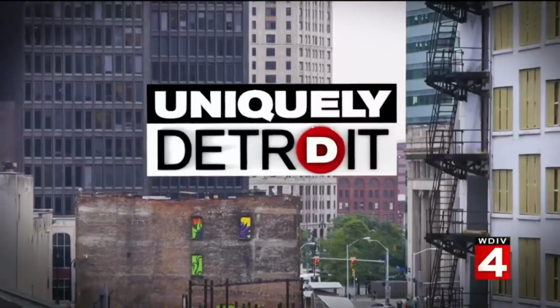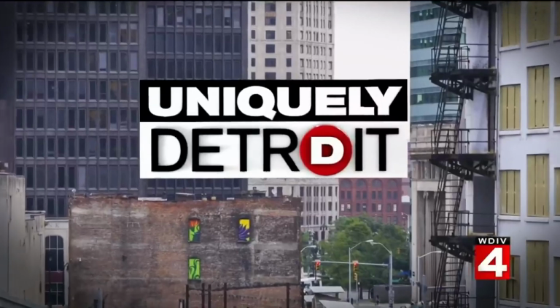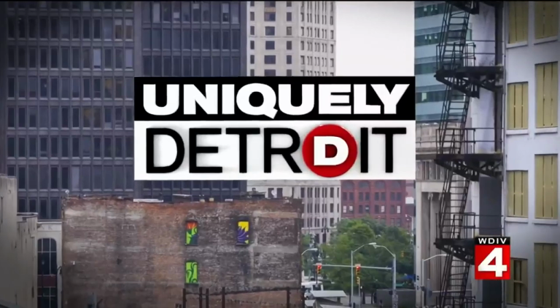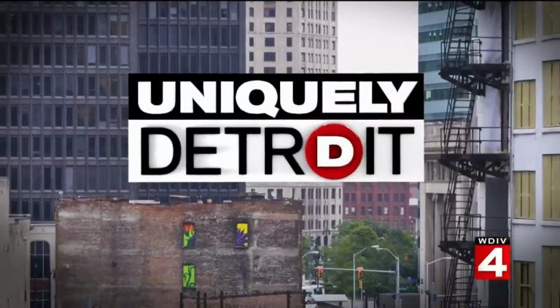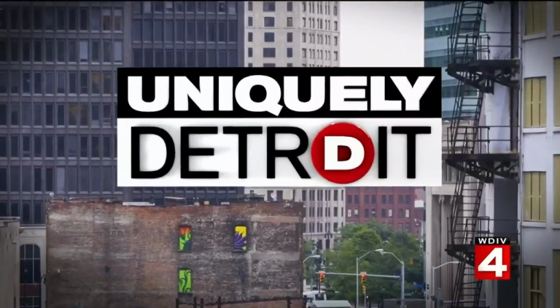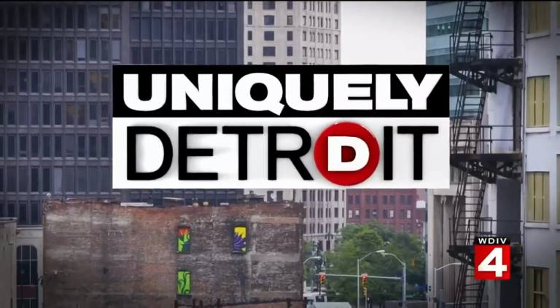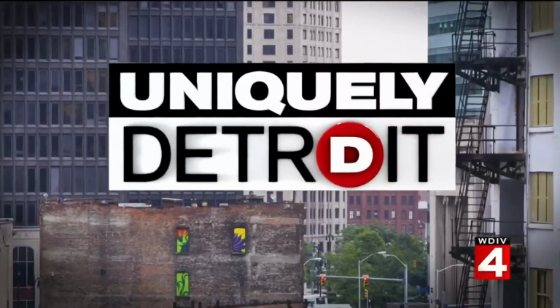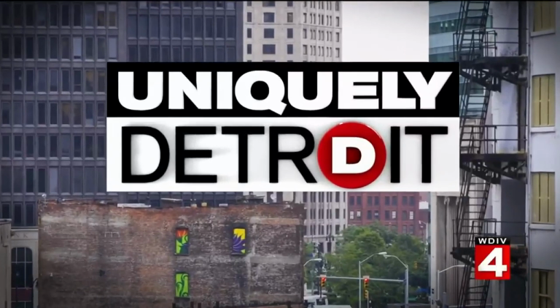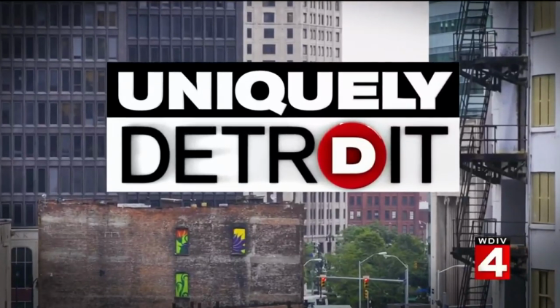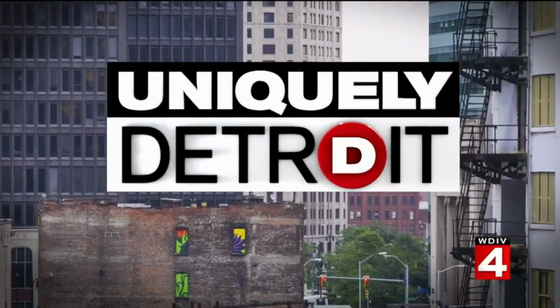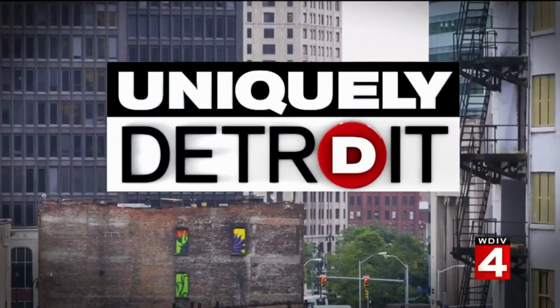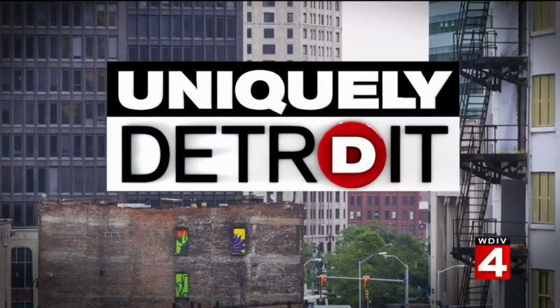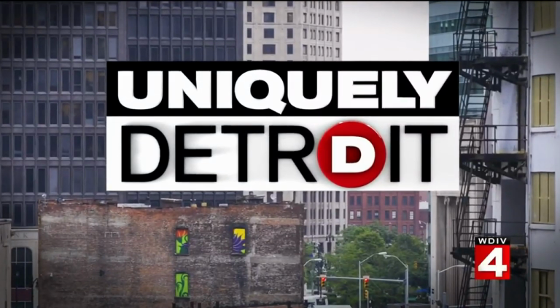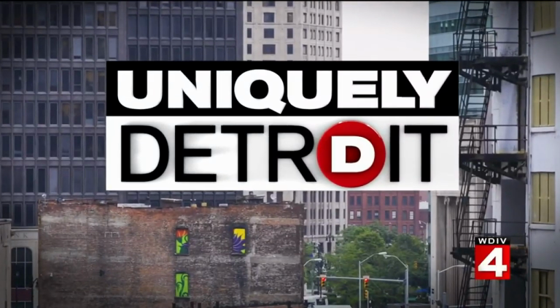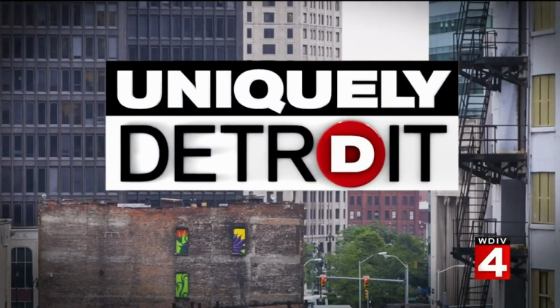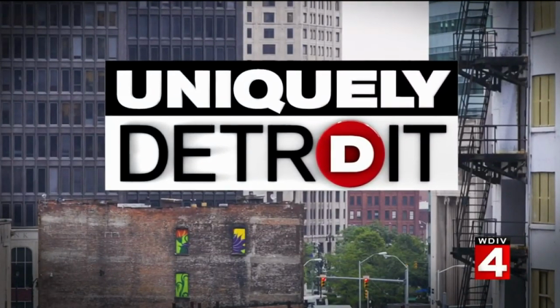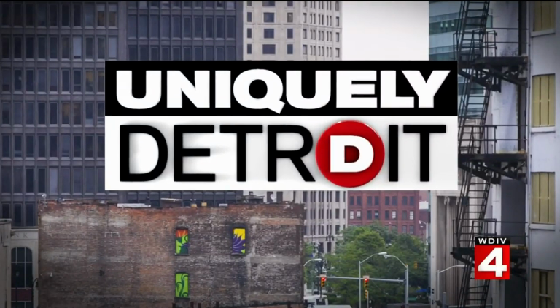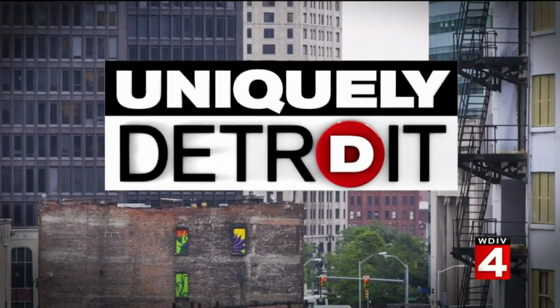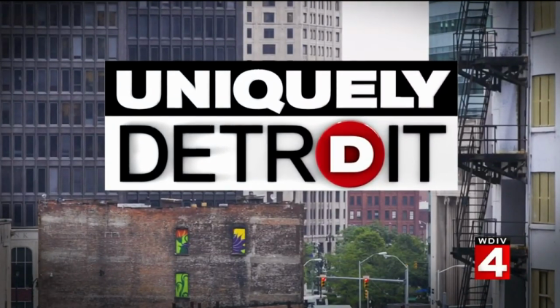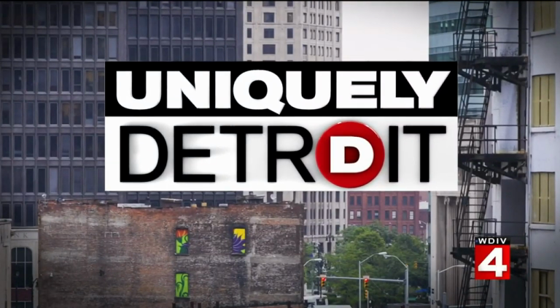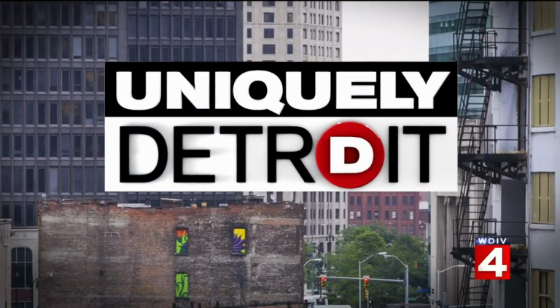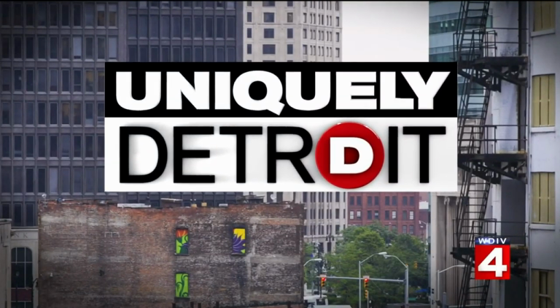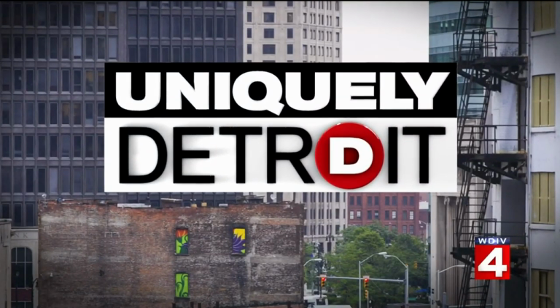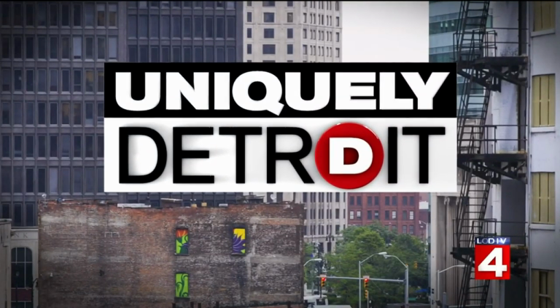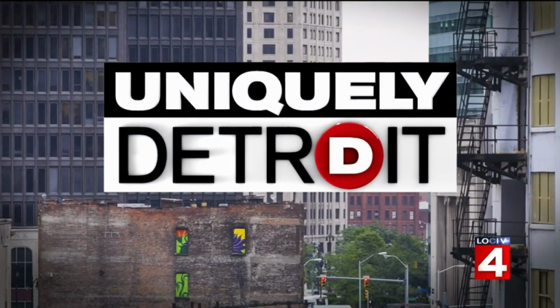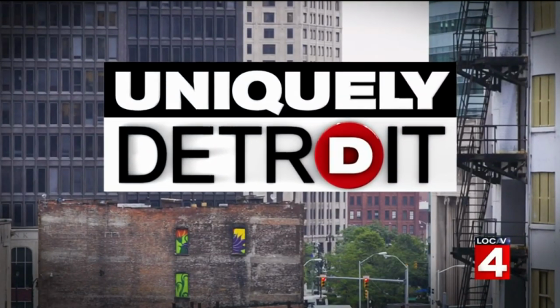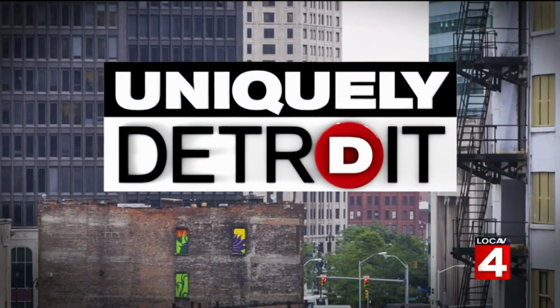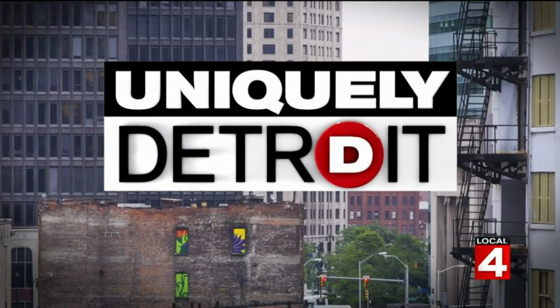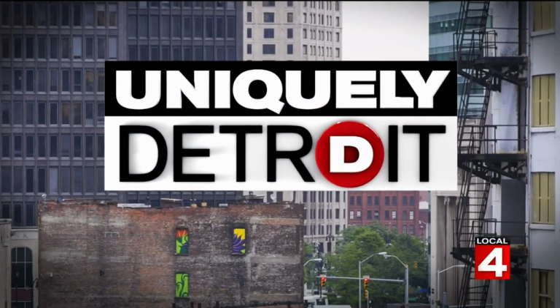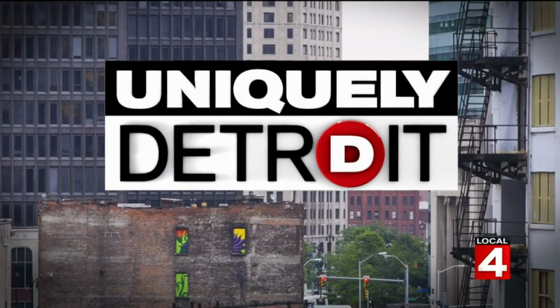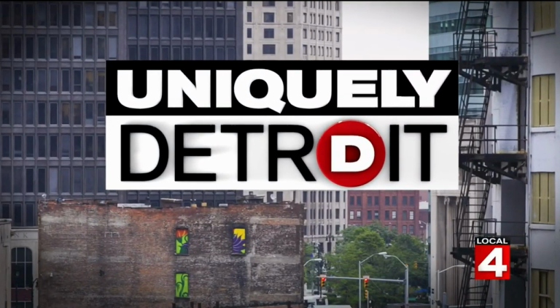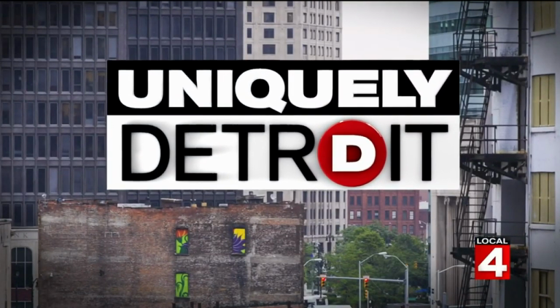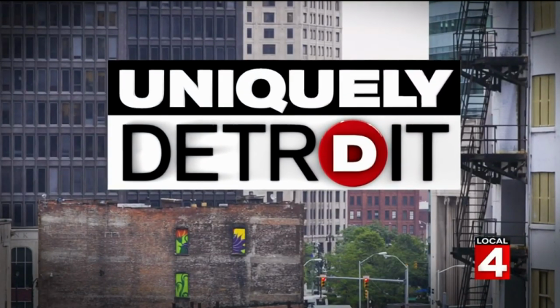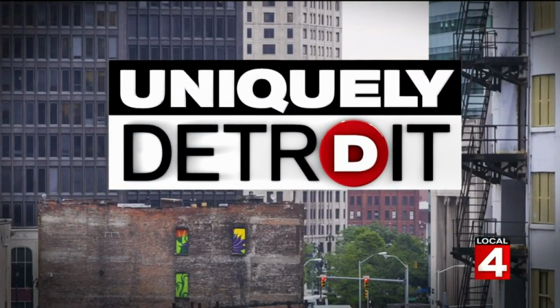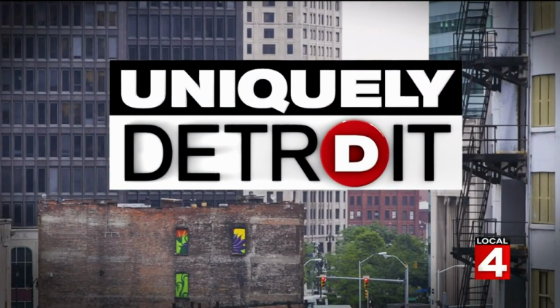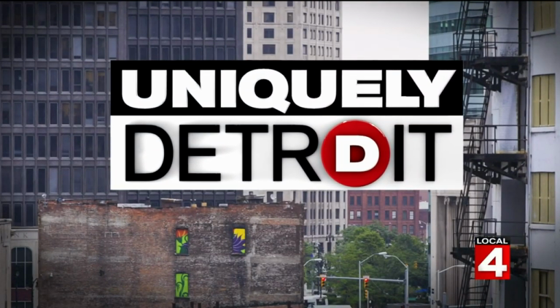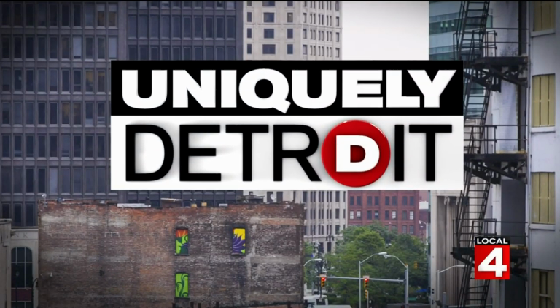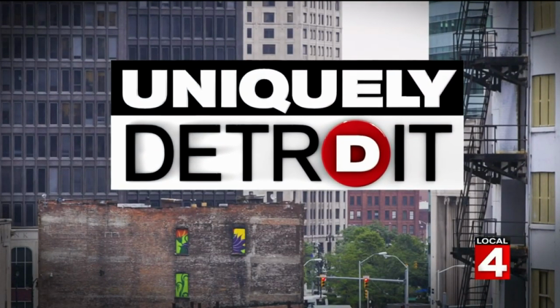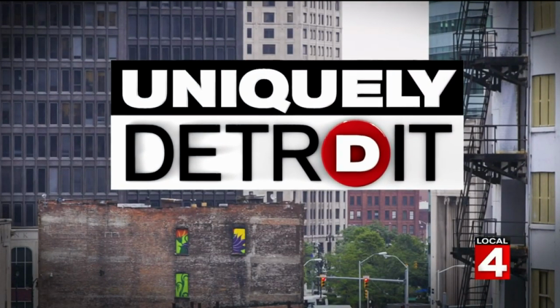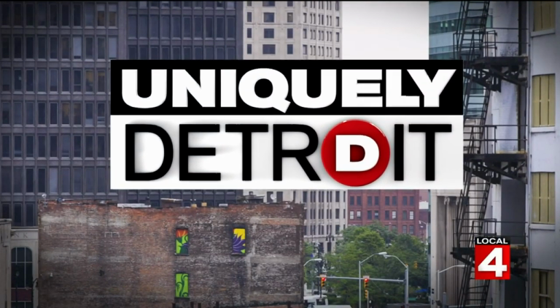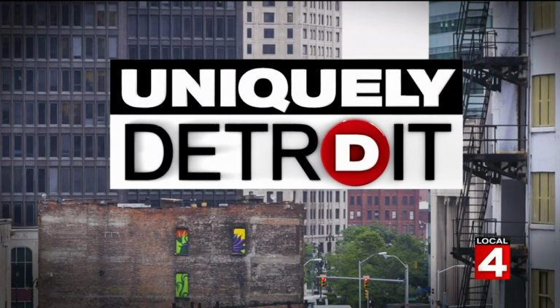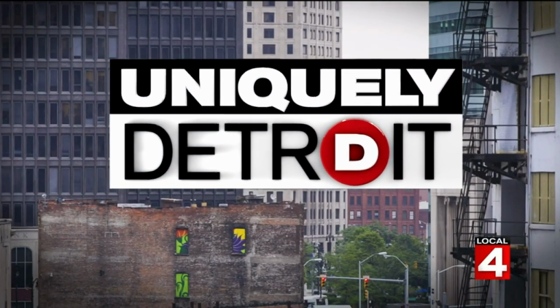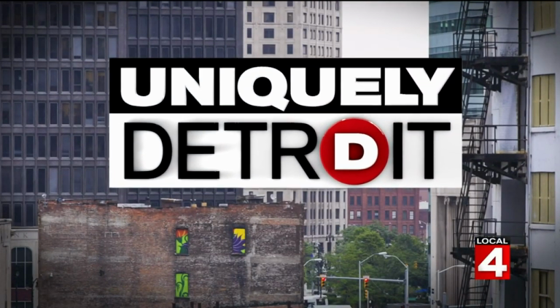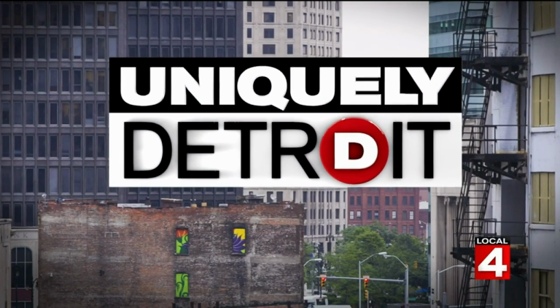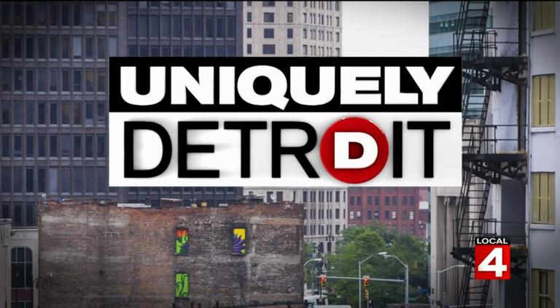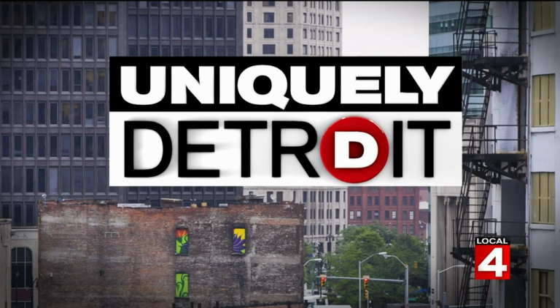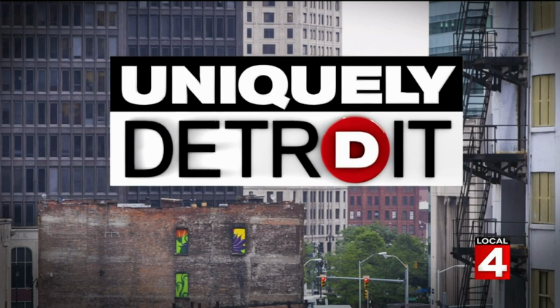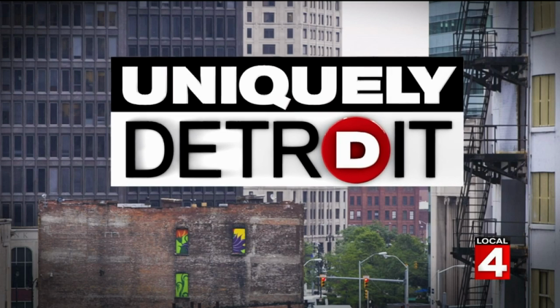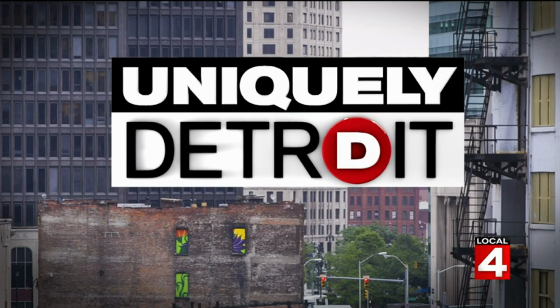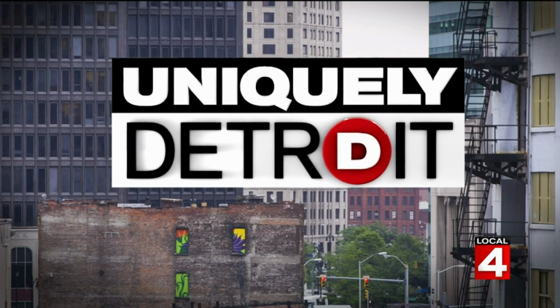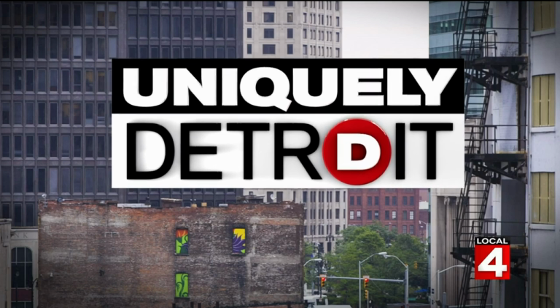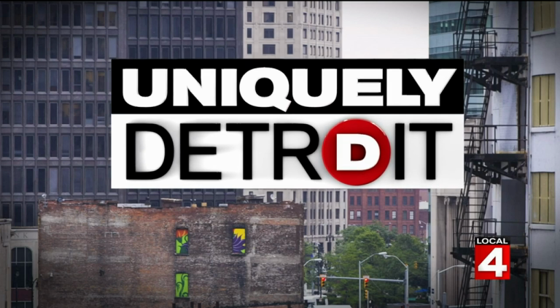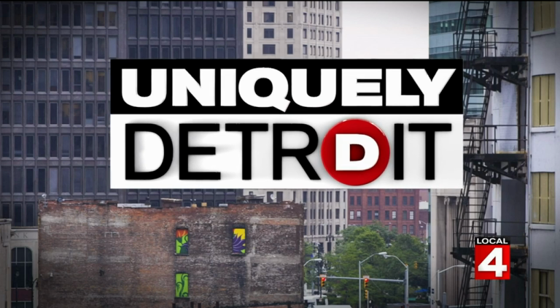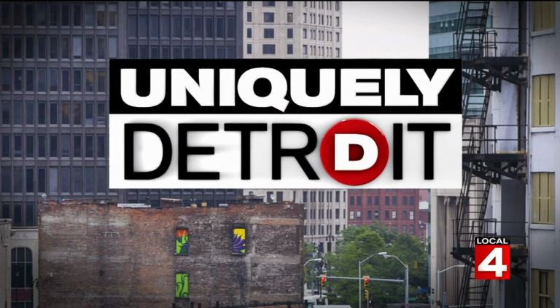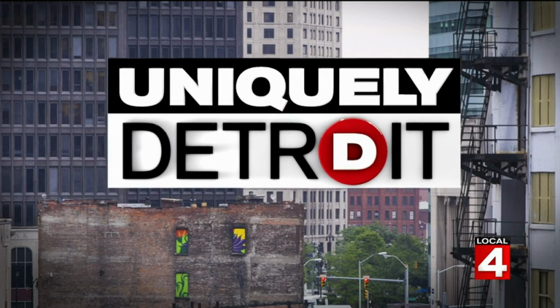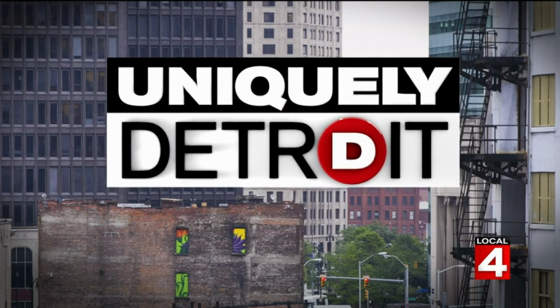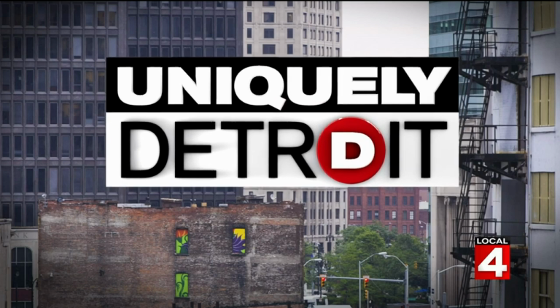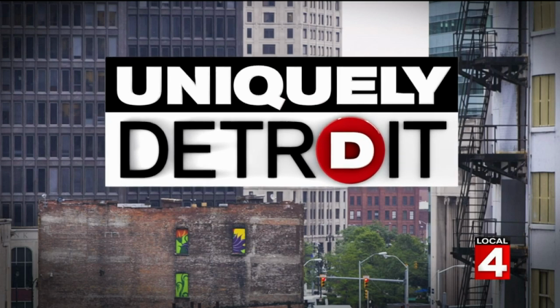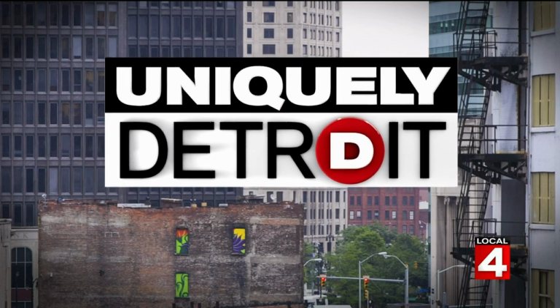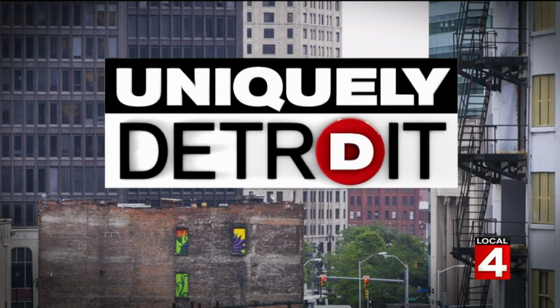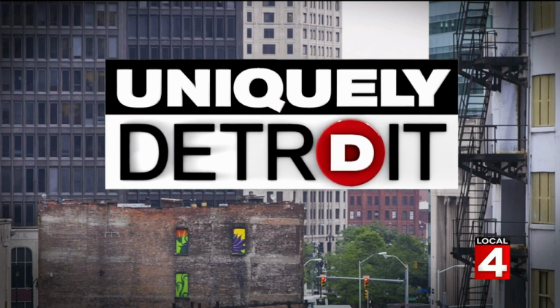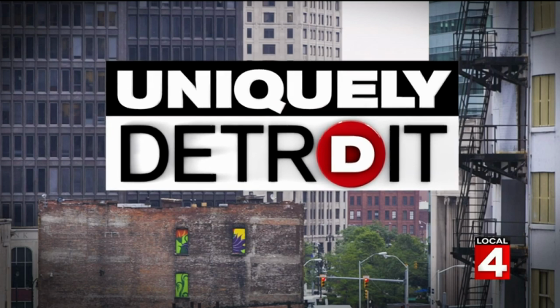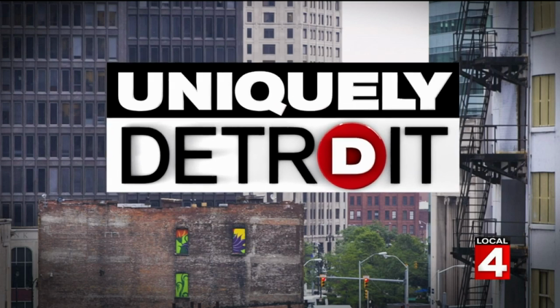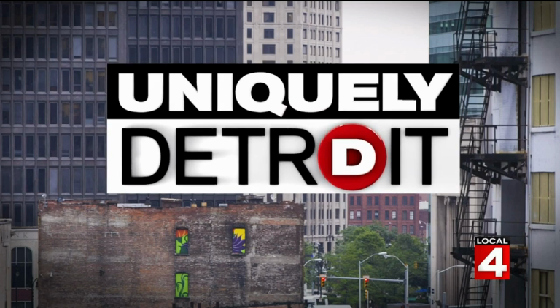Sponsors at BJ's Wholesale Club support Uniquely Detroit and everything that makes living in Detroit unique.